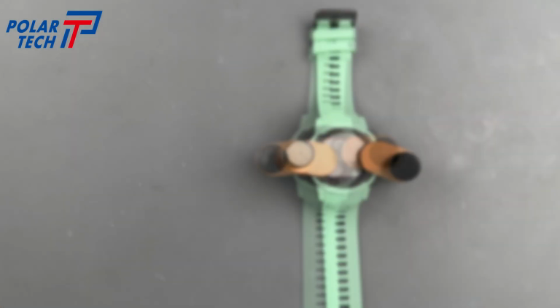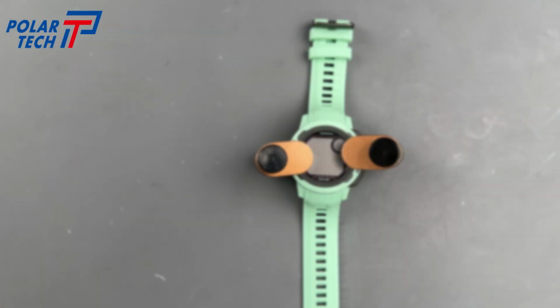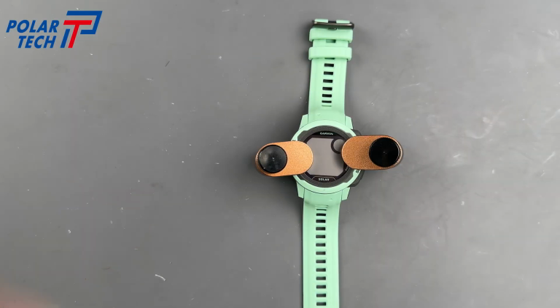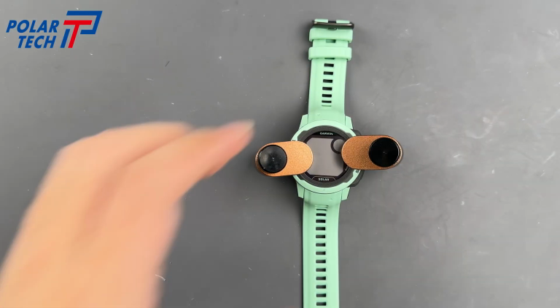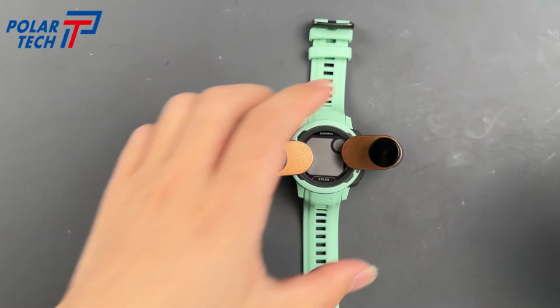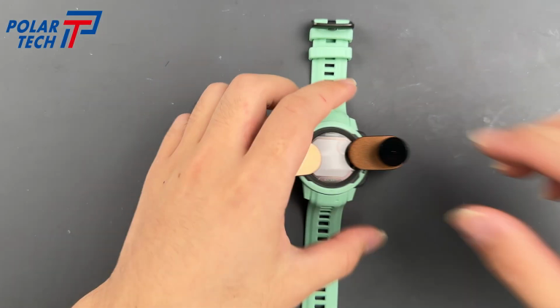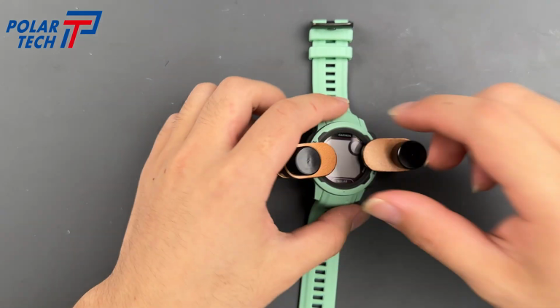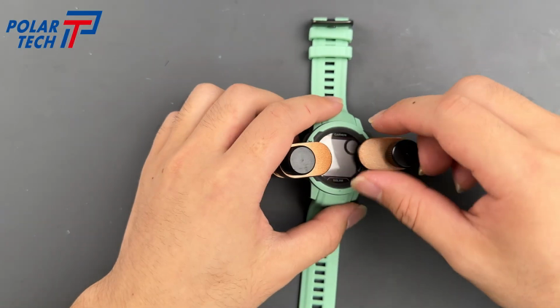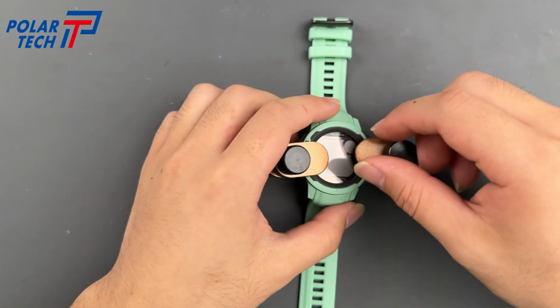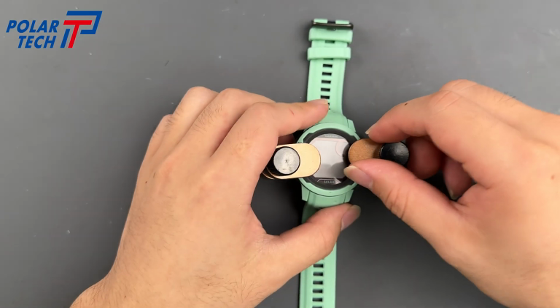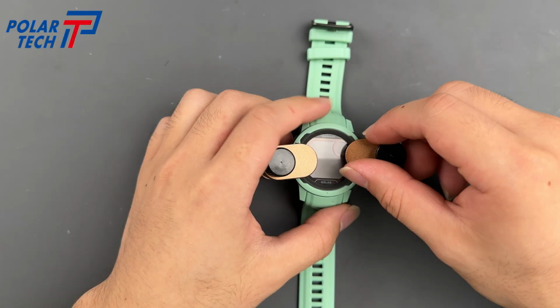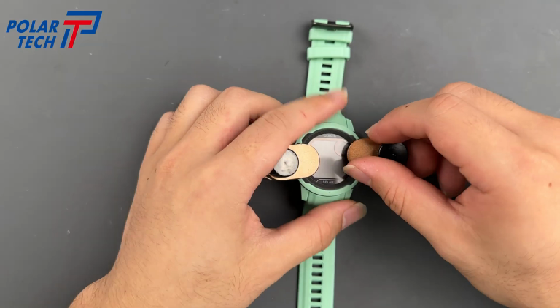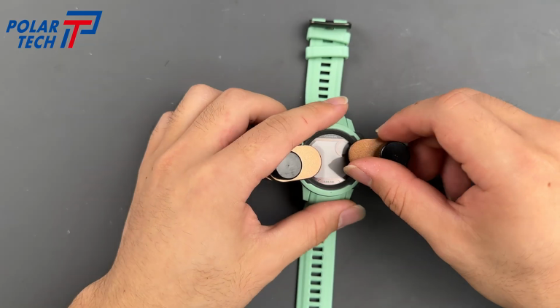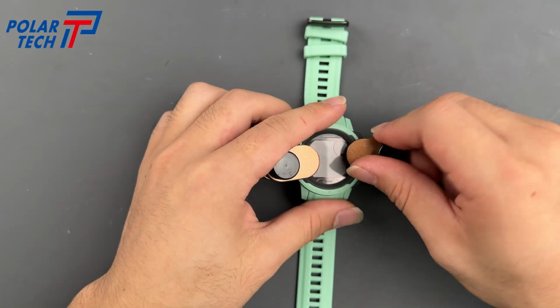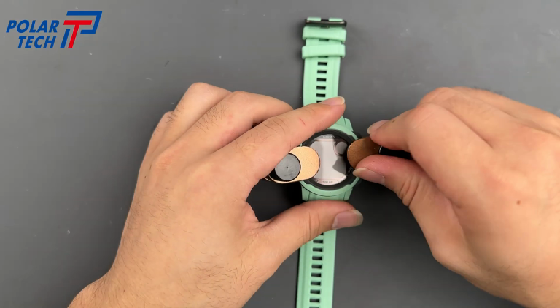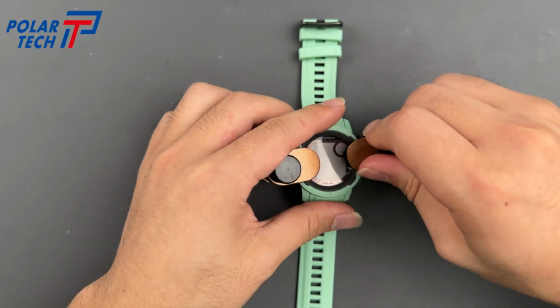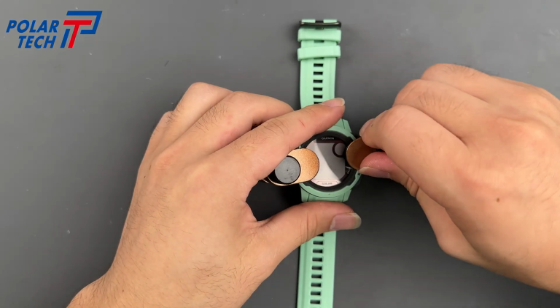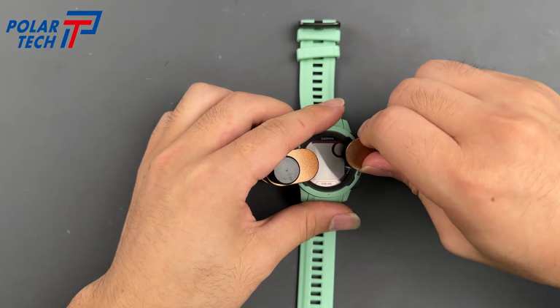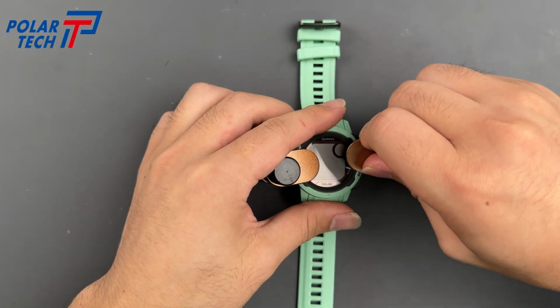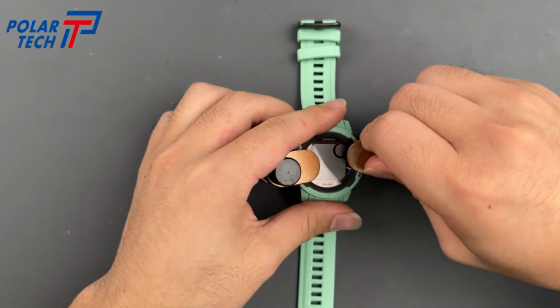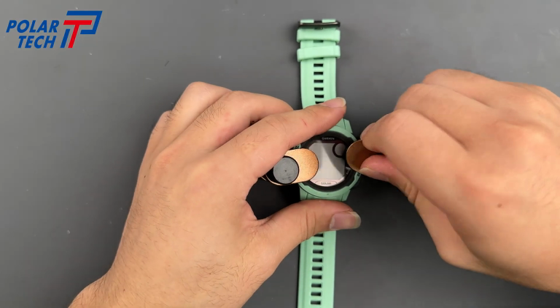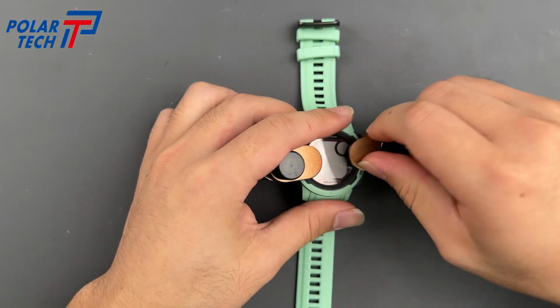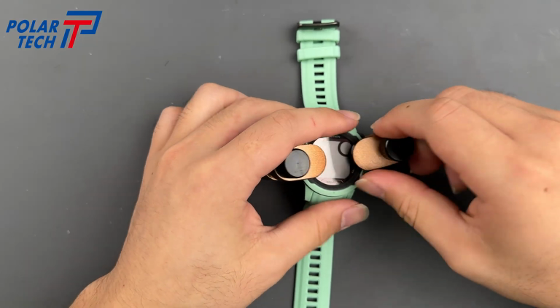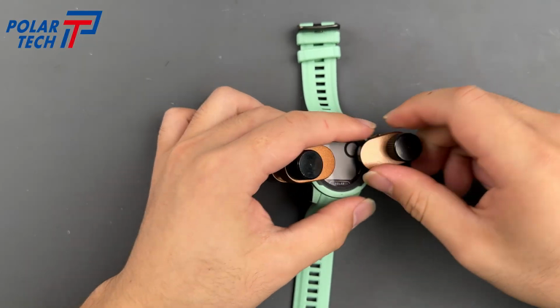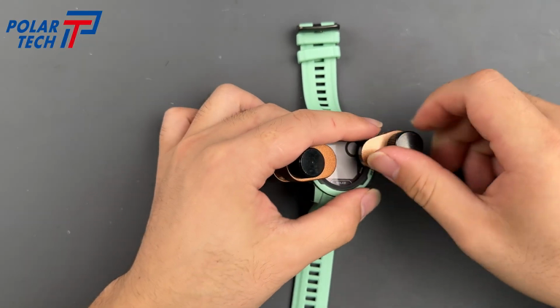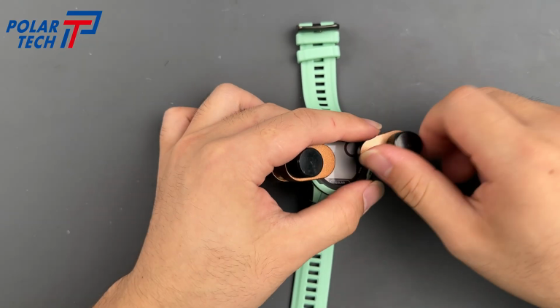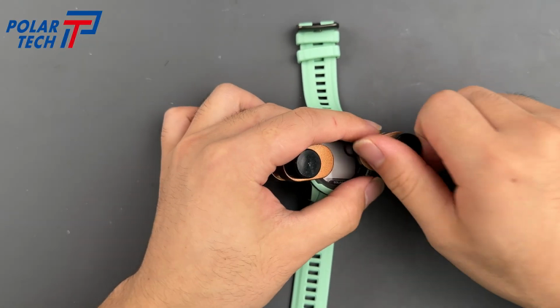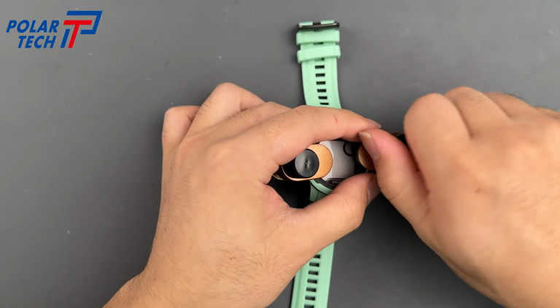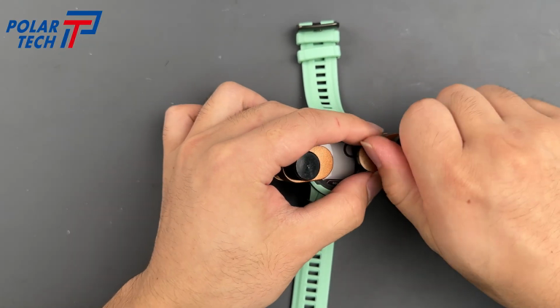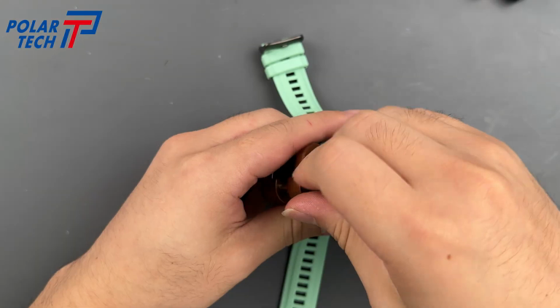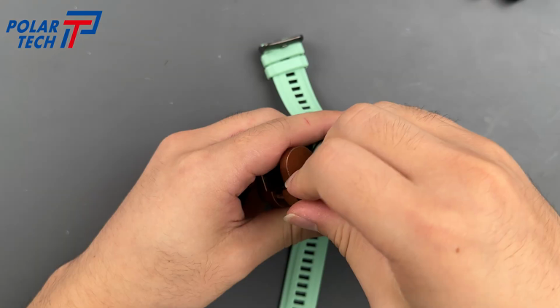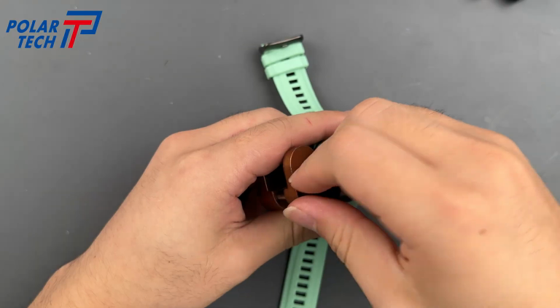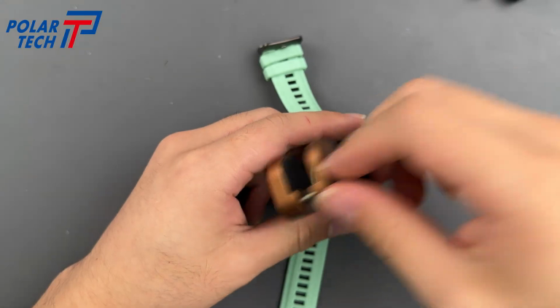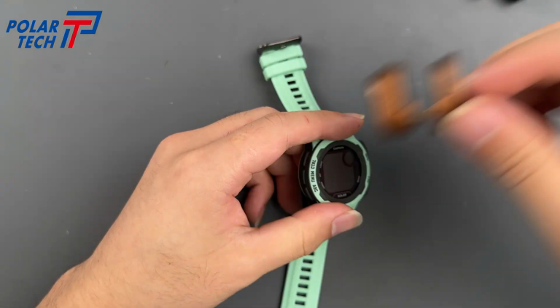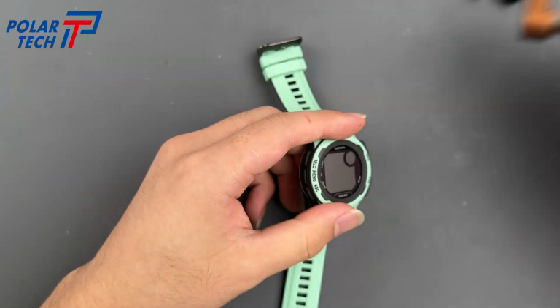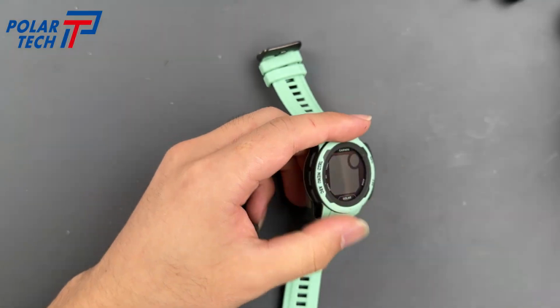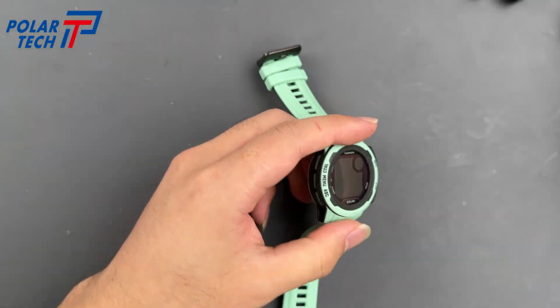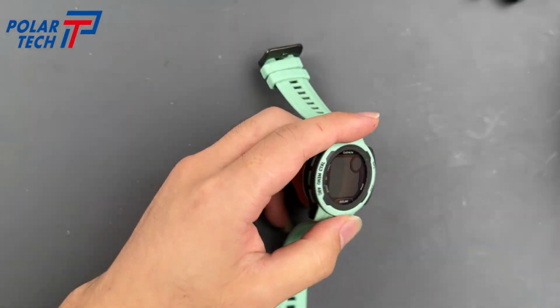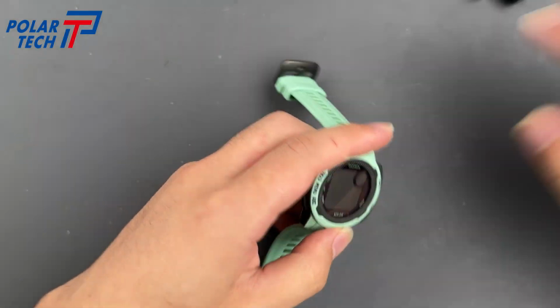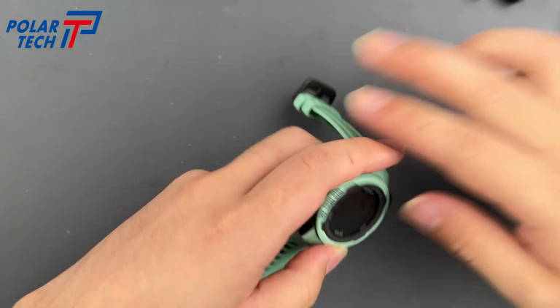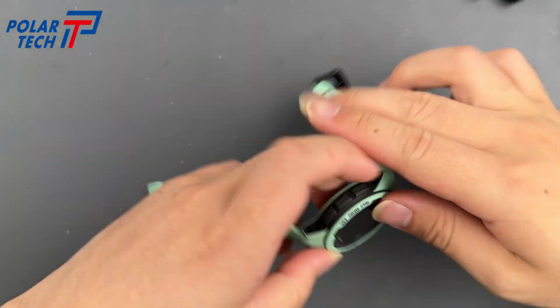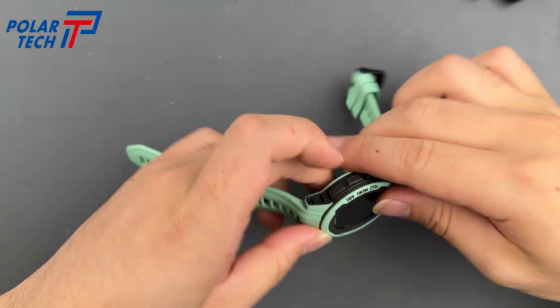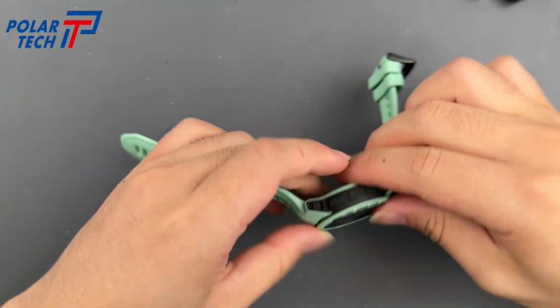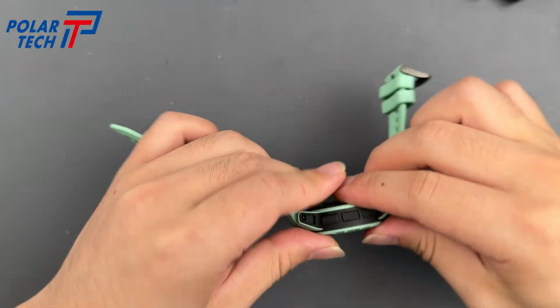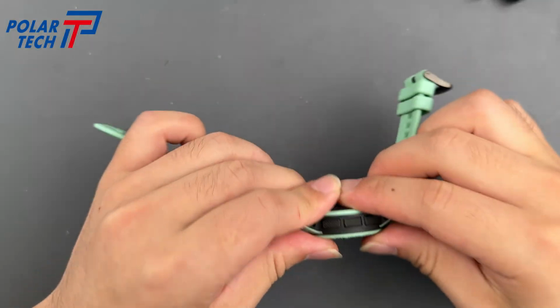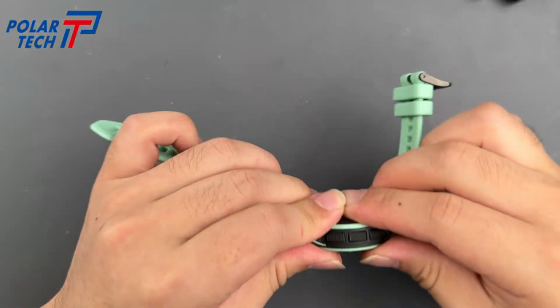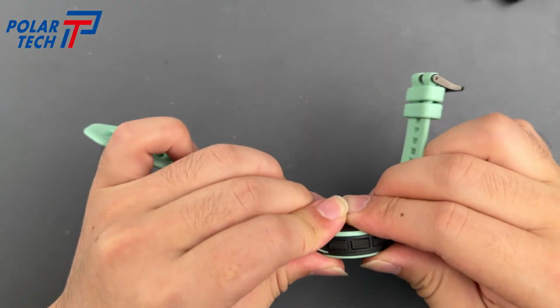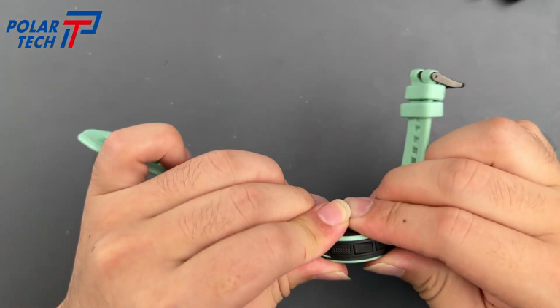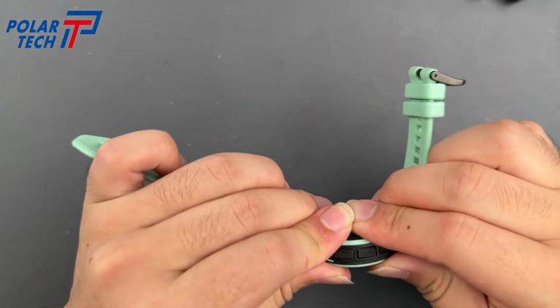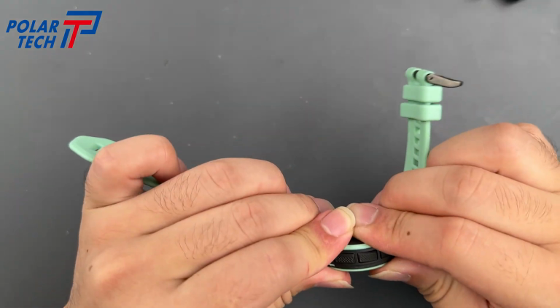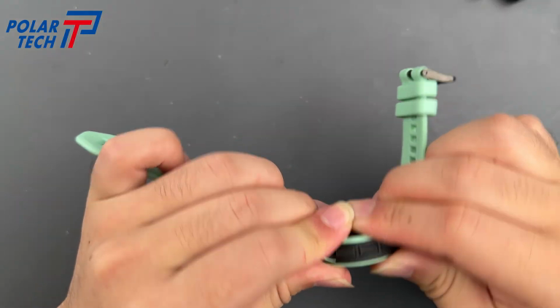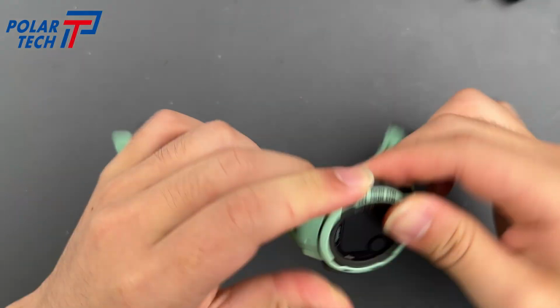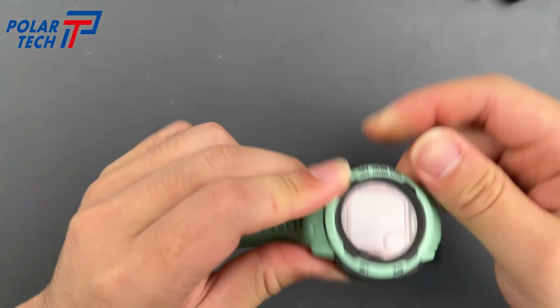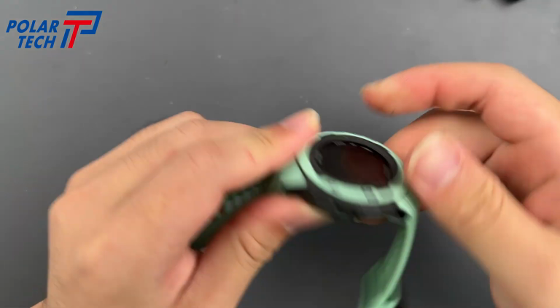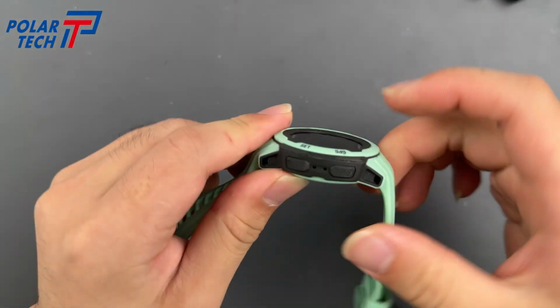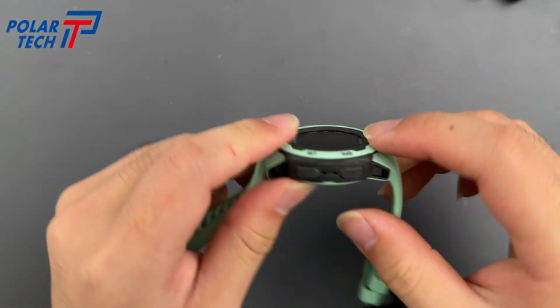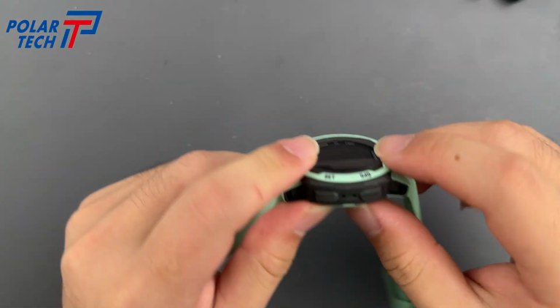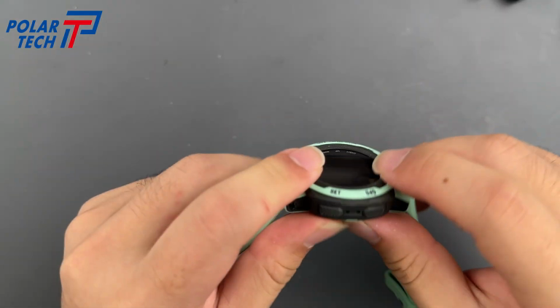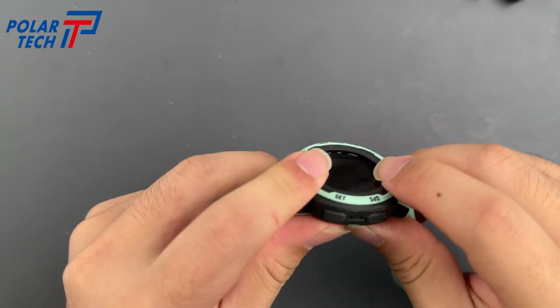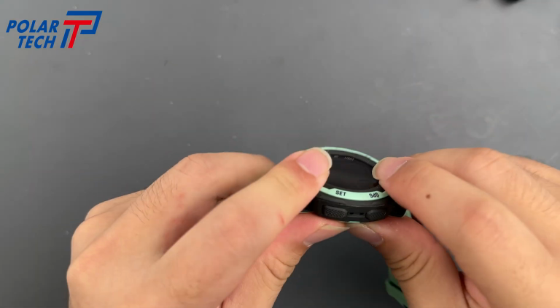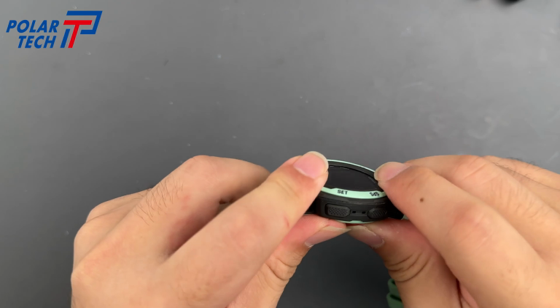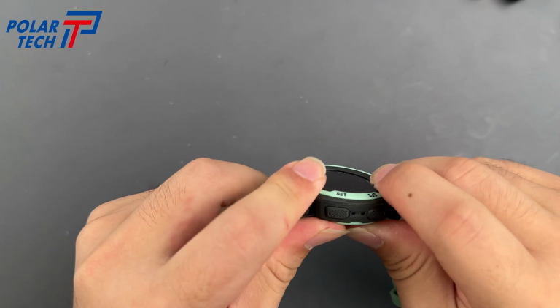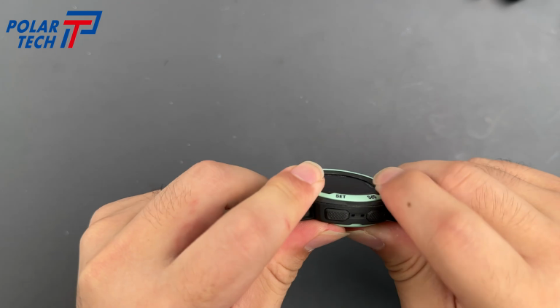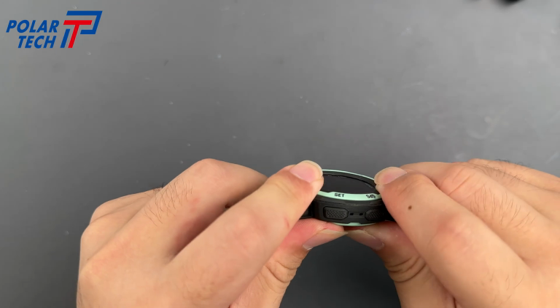Time's up, let's check the result. Looks great! Thanks for watching — don't forget to like and subscribe for more repair guides.